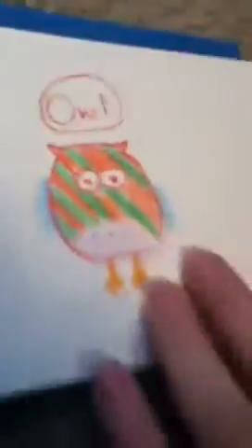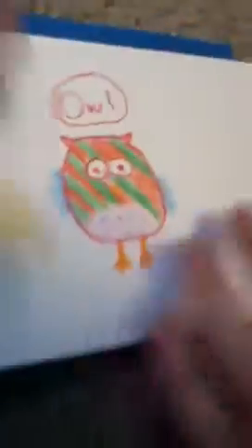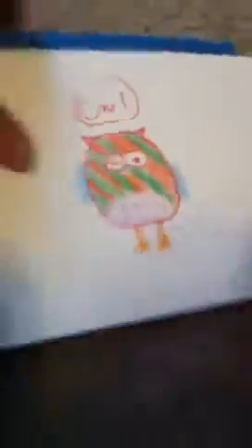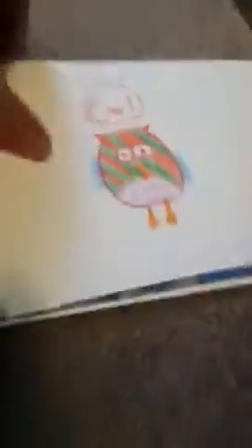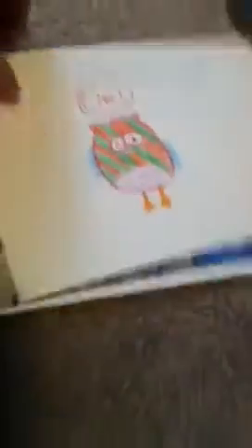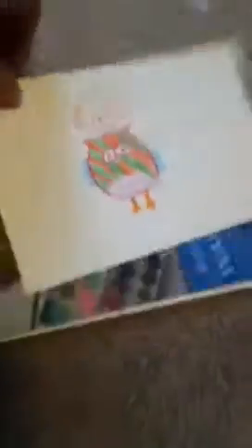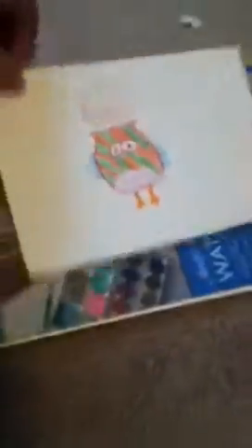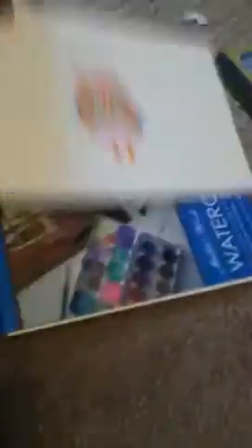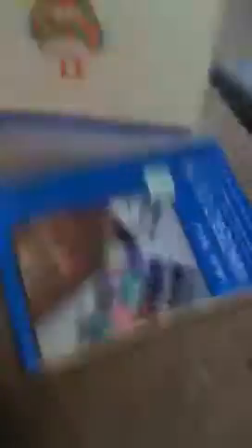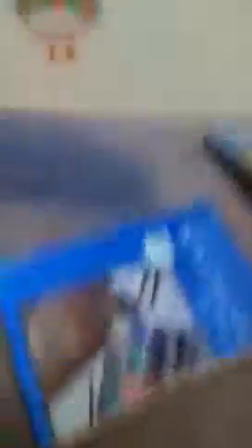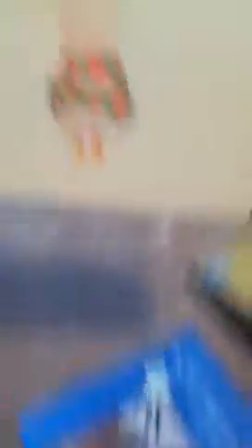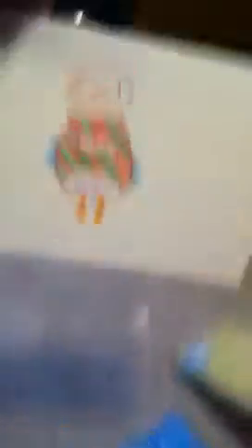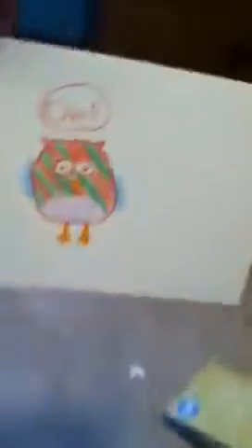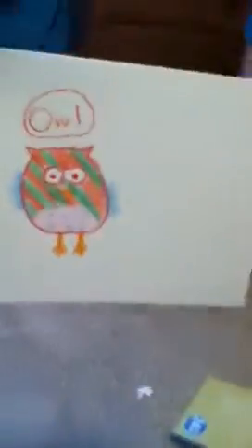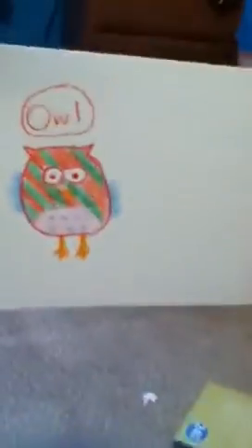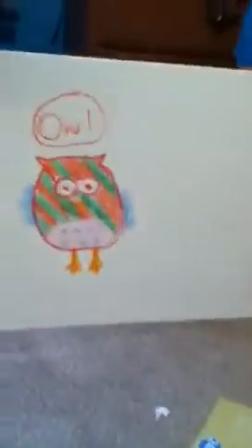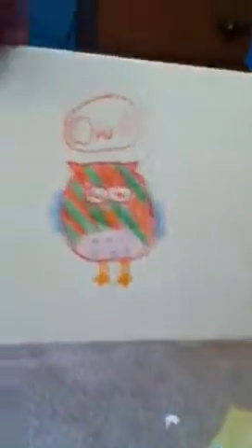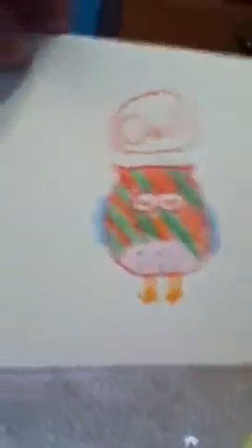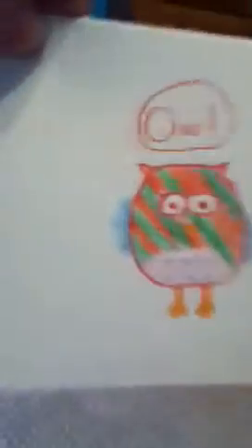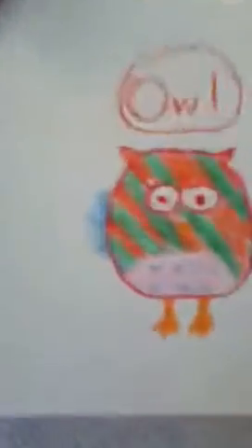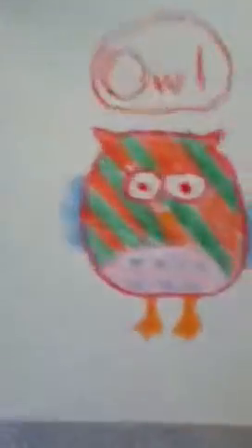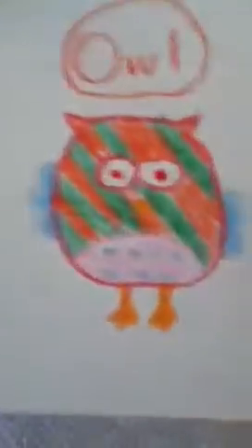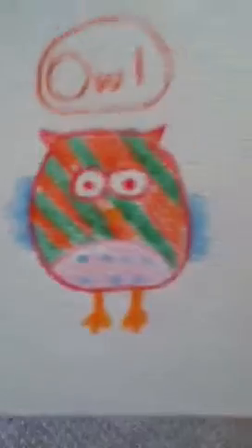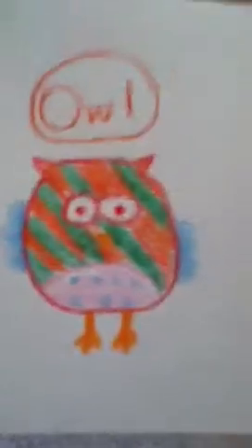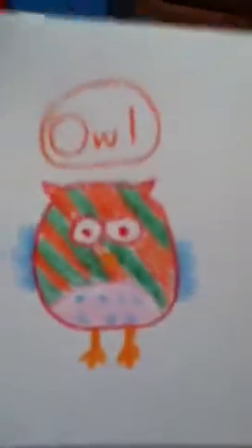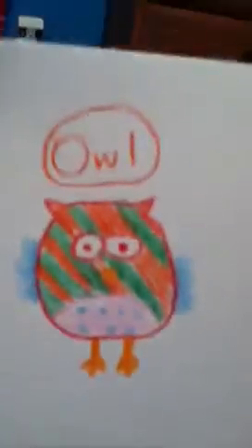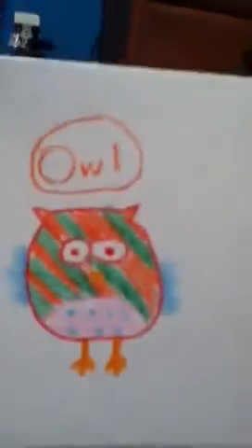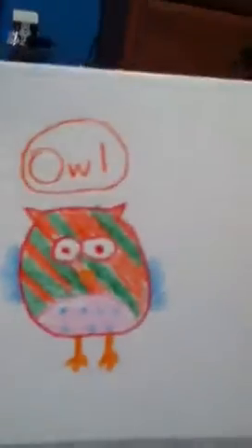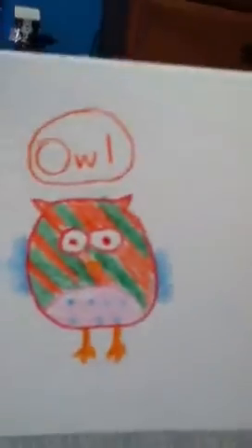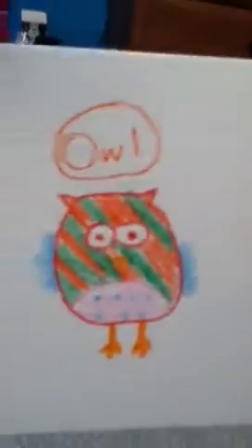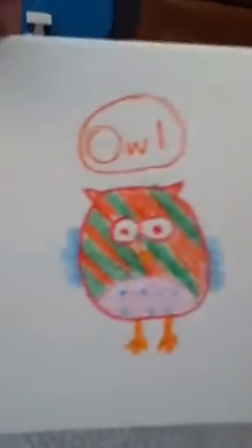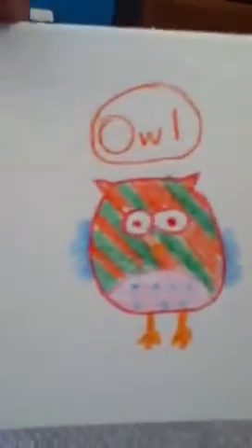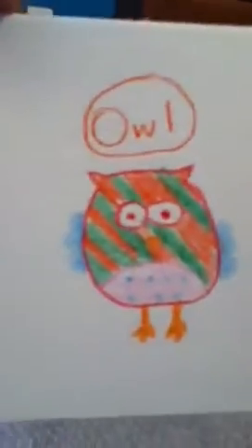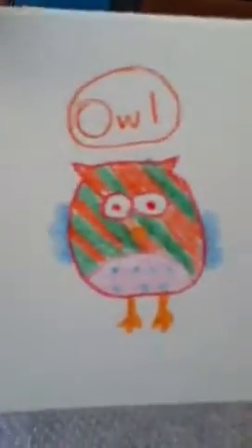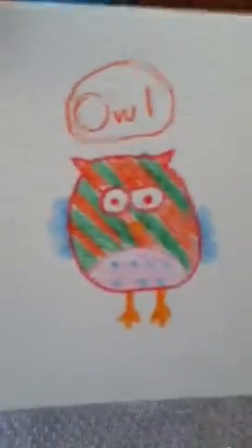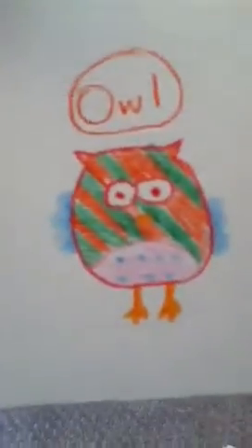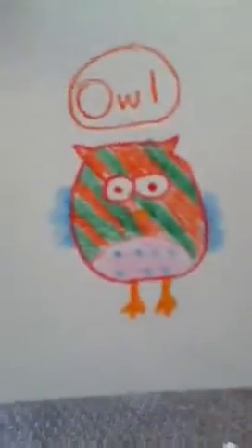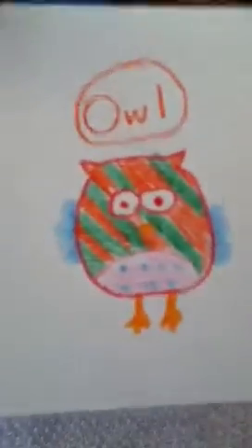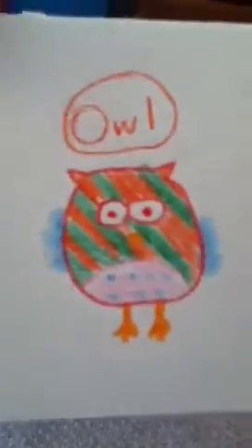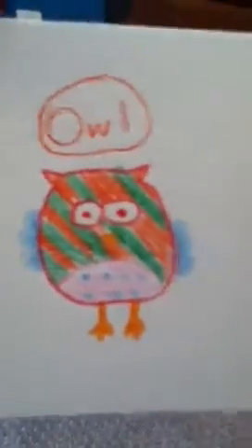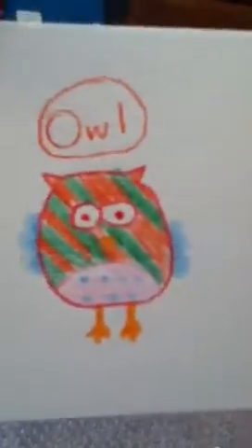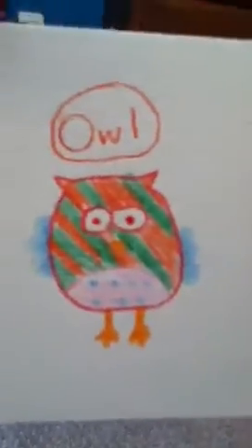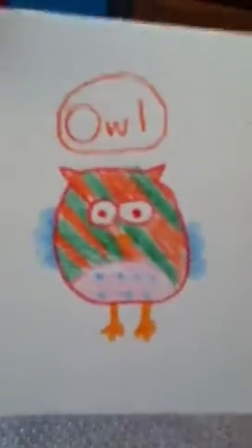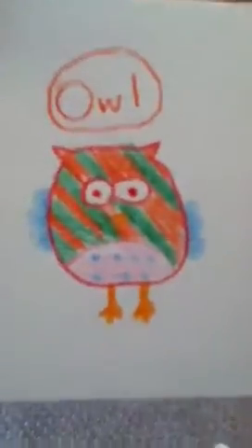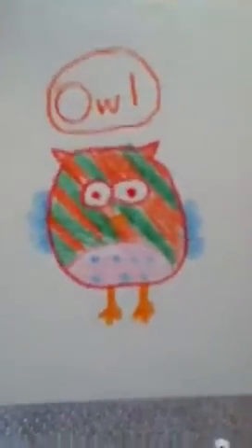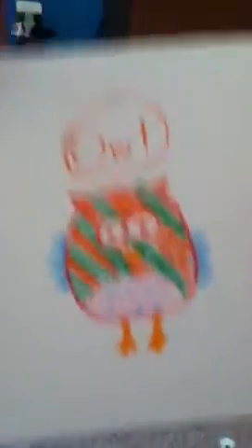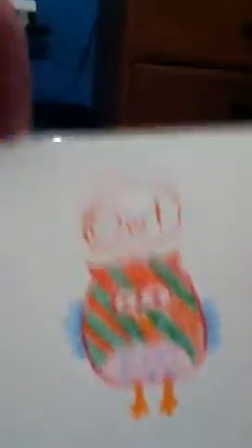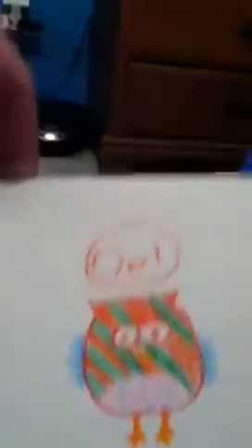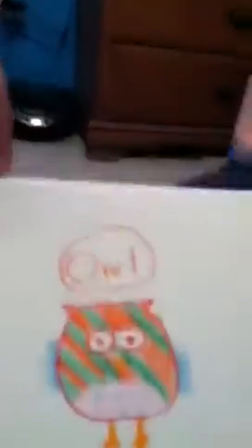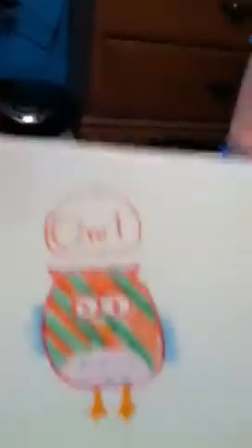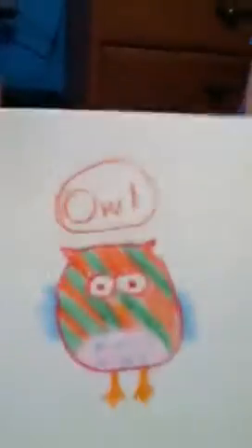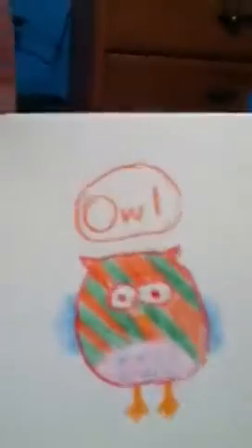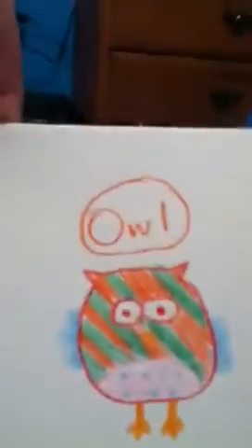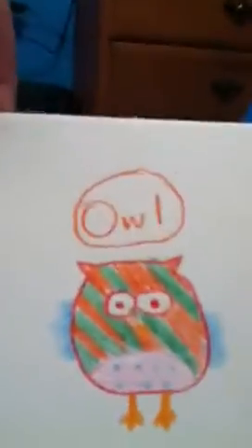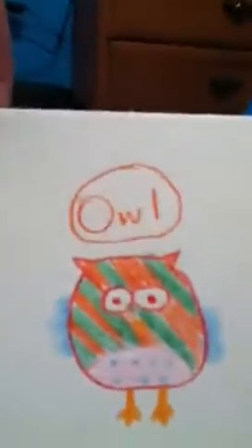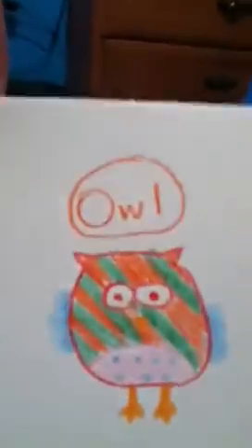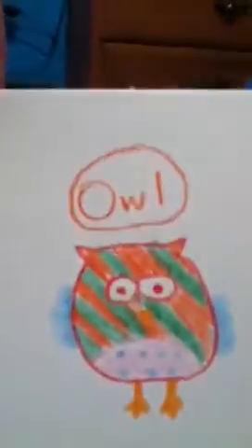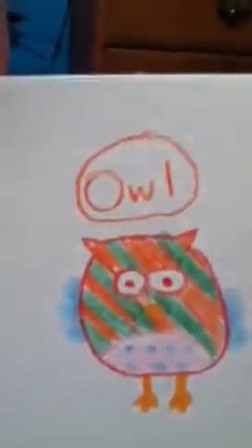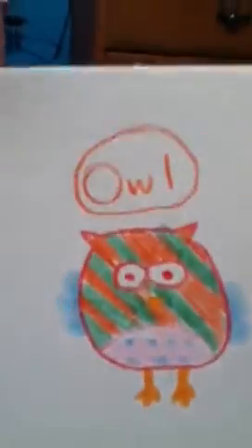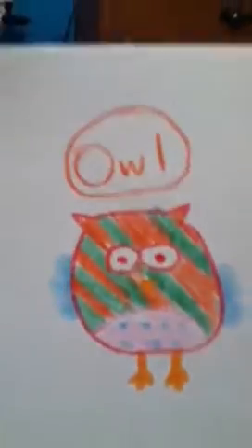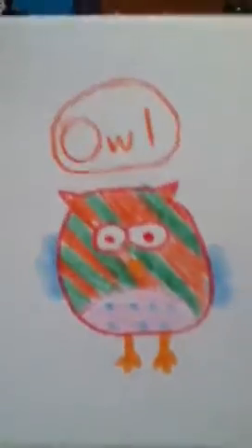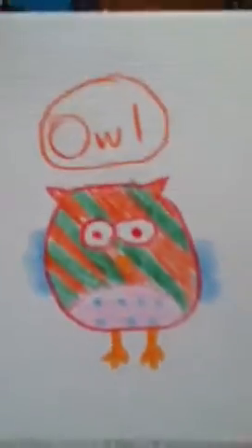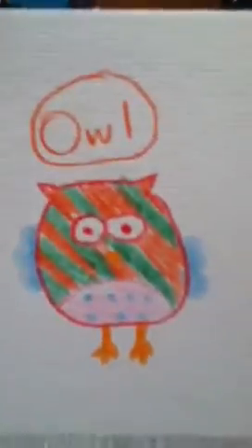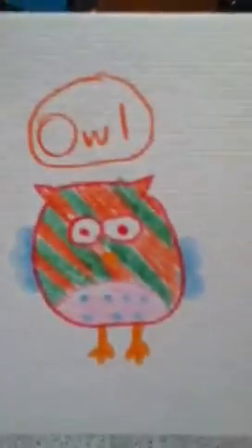So that's my owl! Thank you guys for watching. Stay tuned for the next Crafty Friday — all of these crafts are on Fridays.